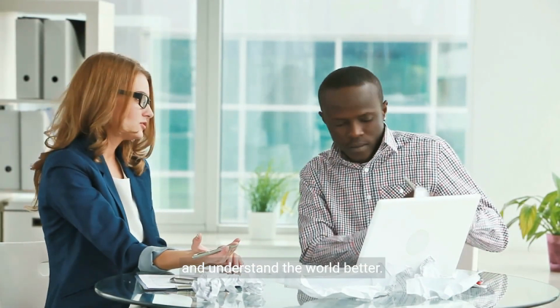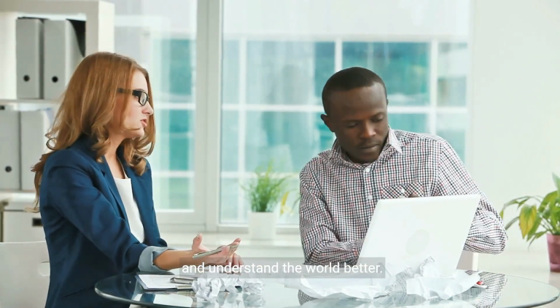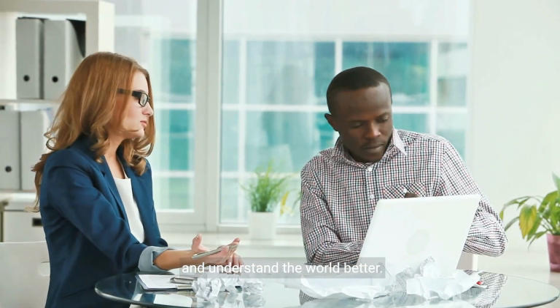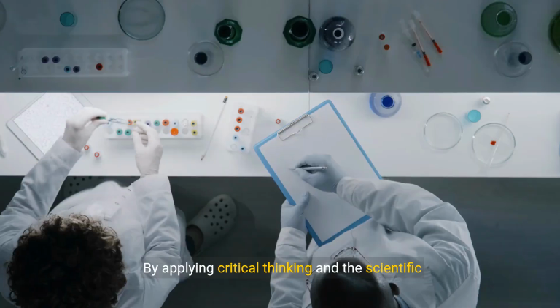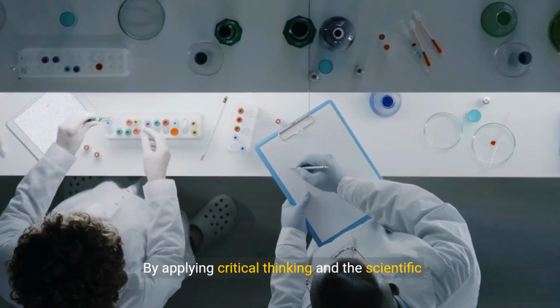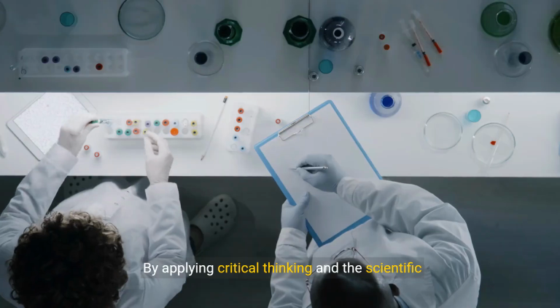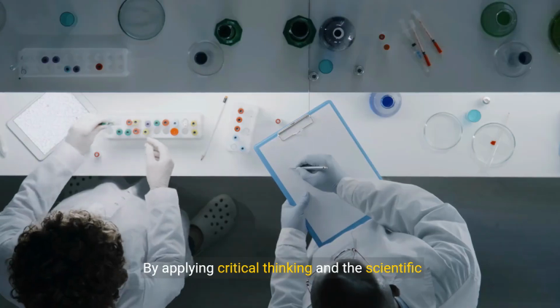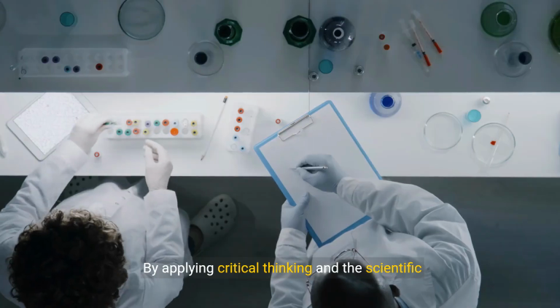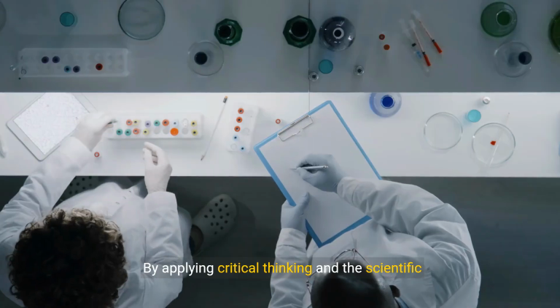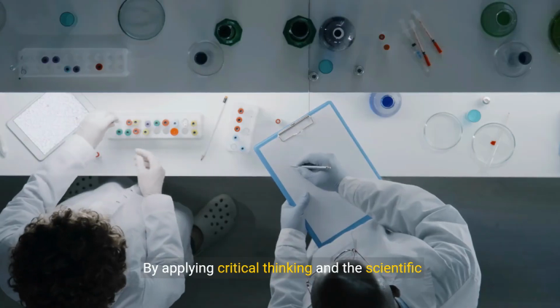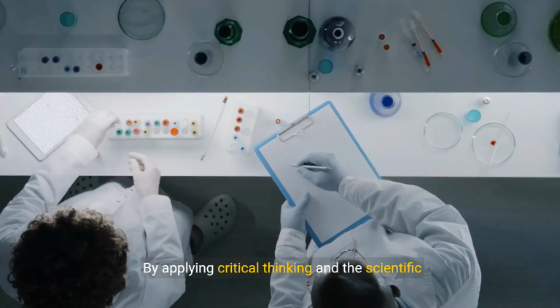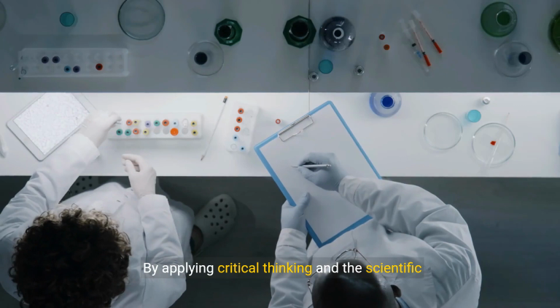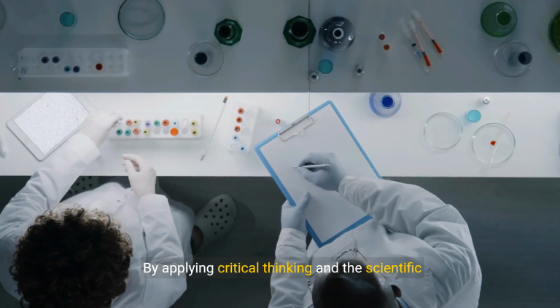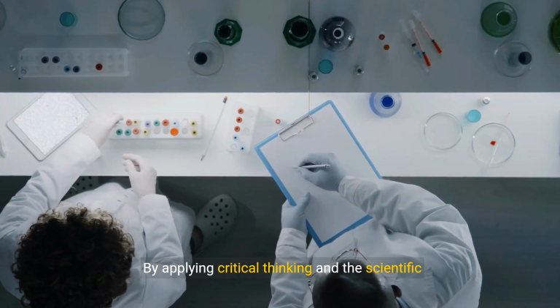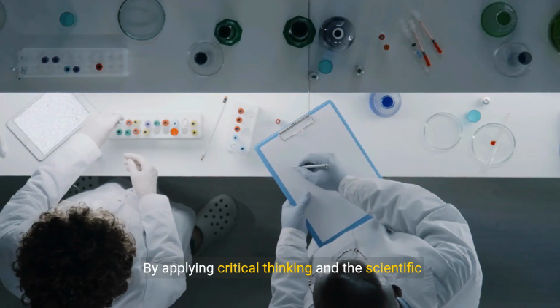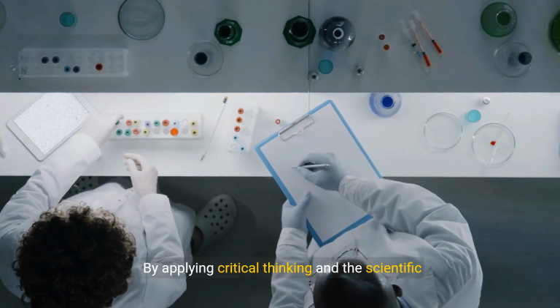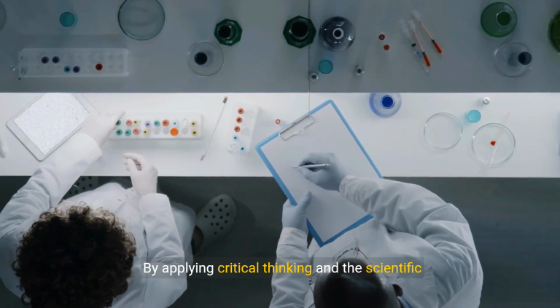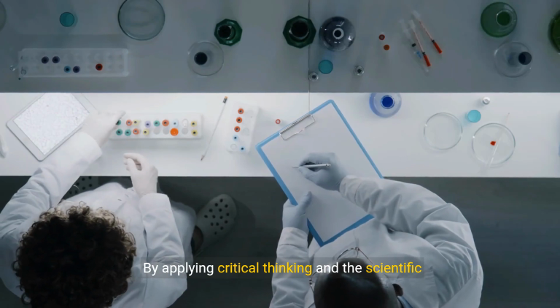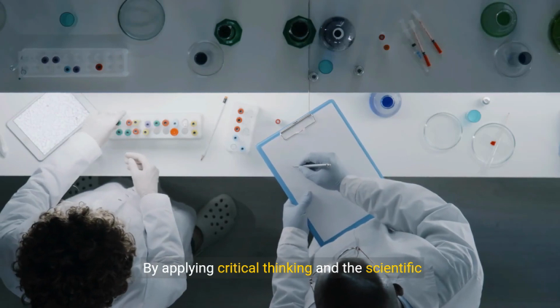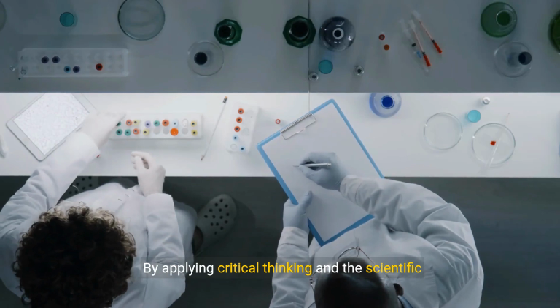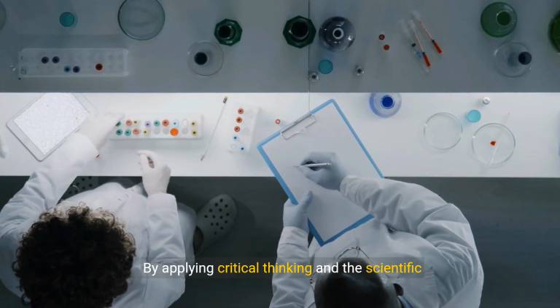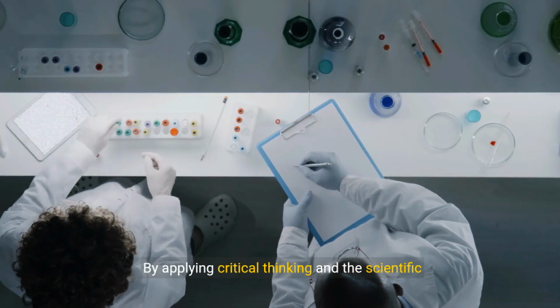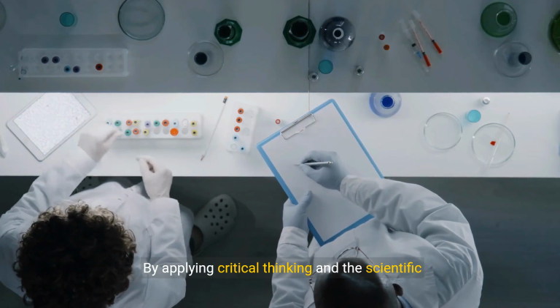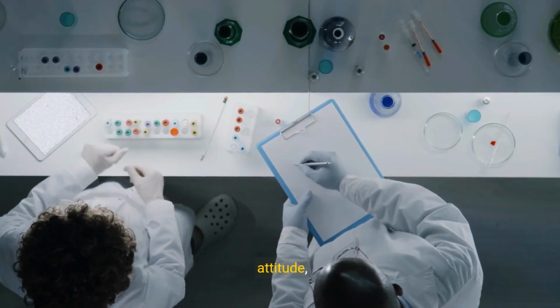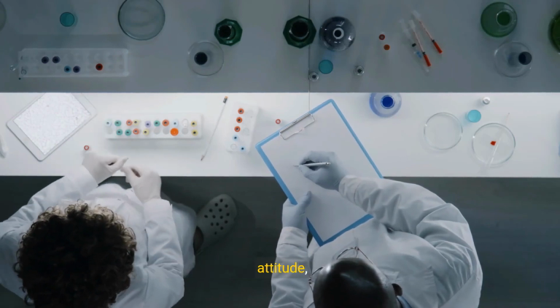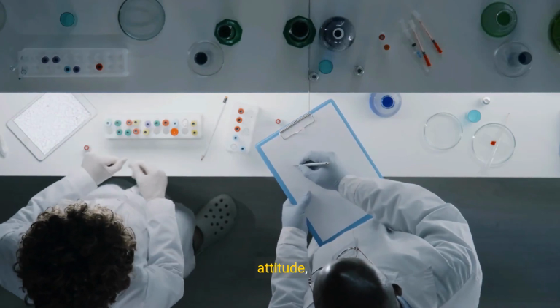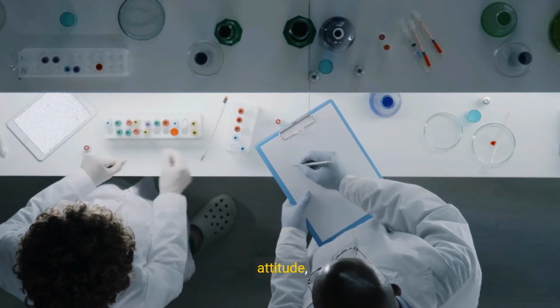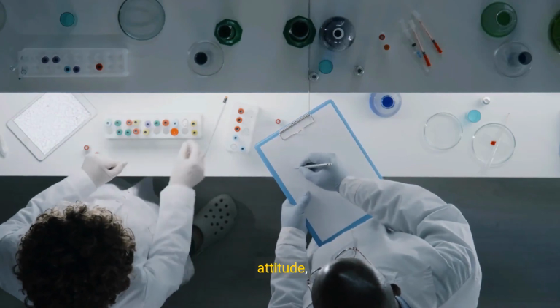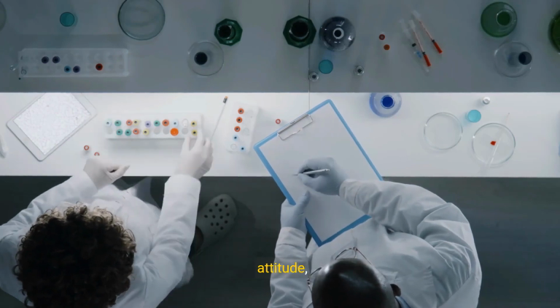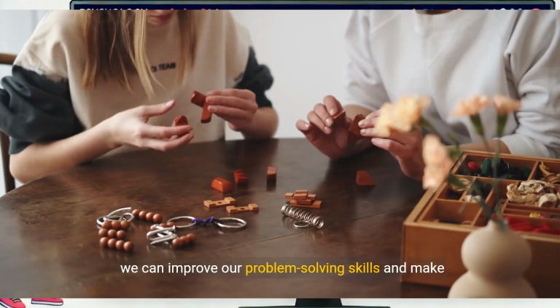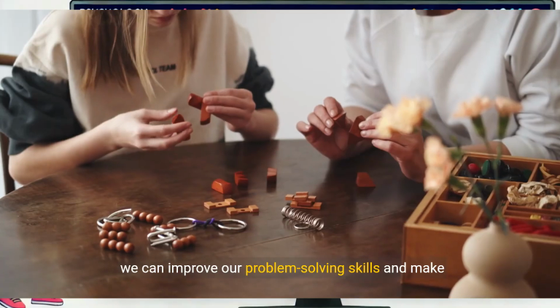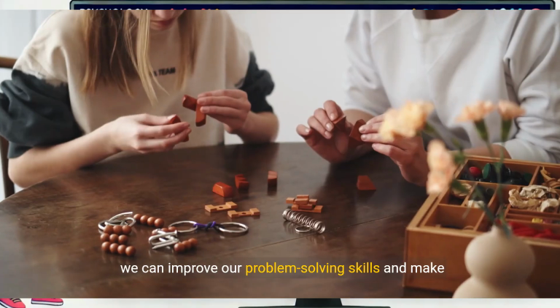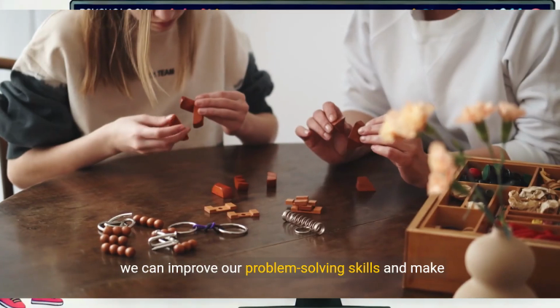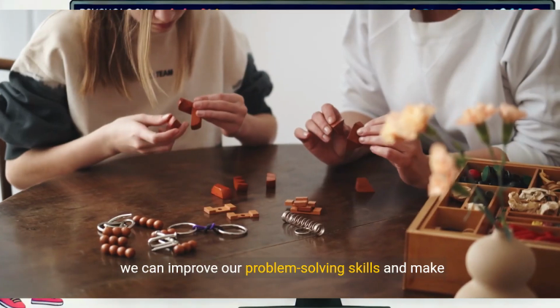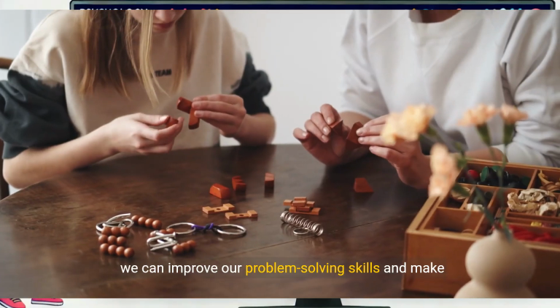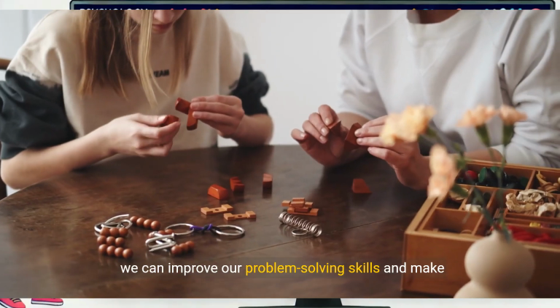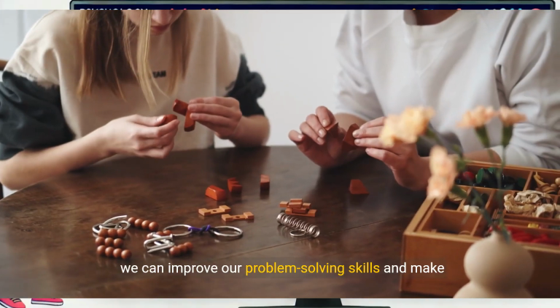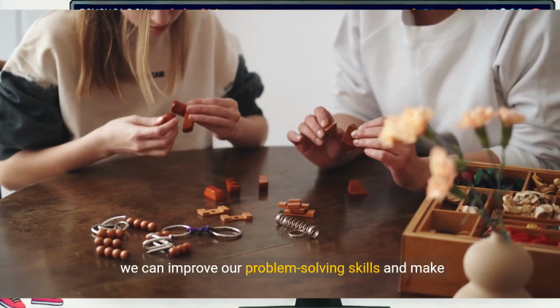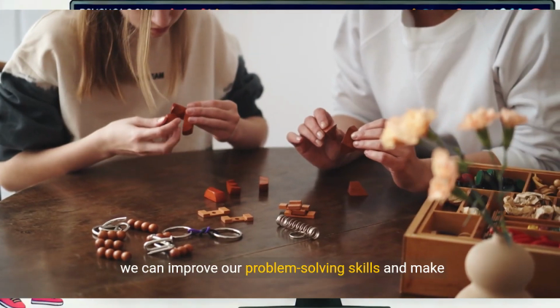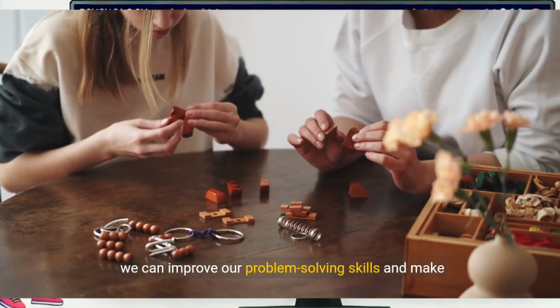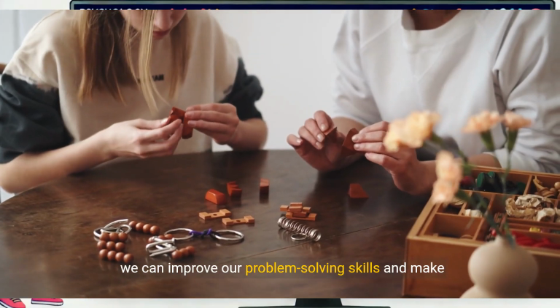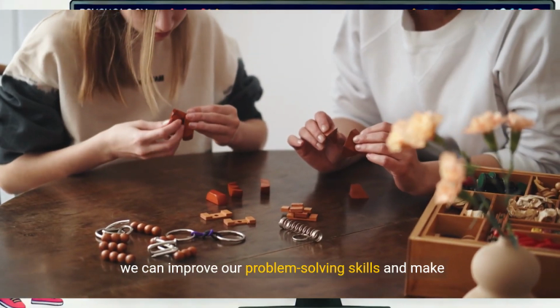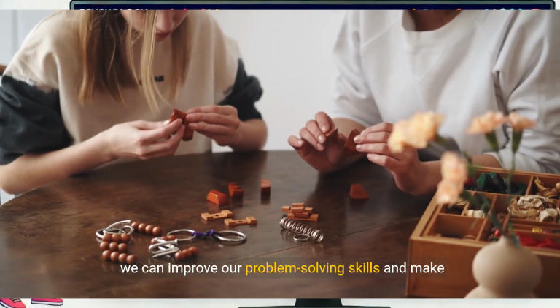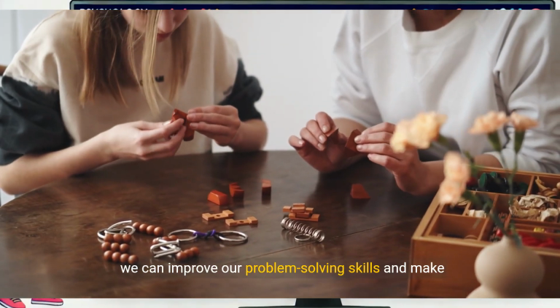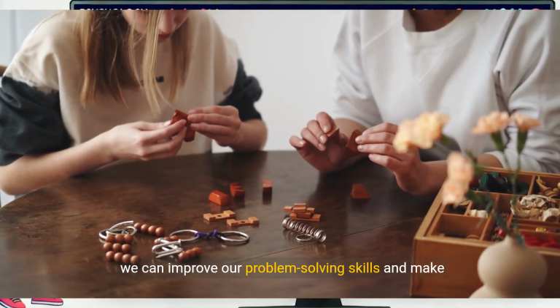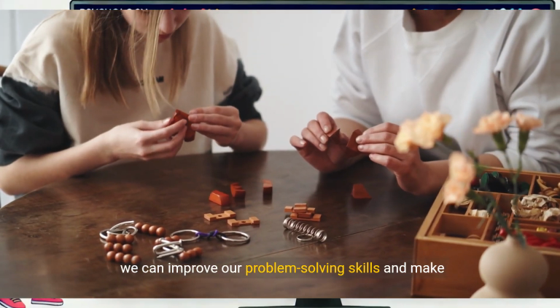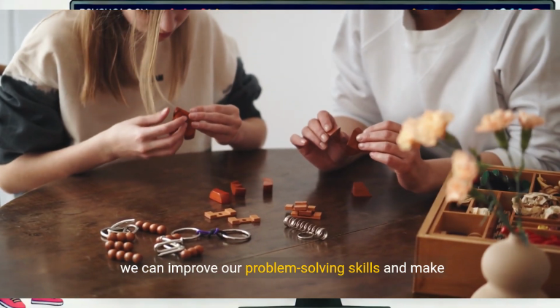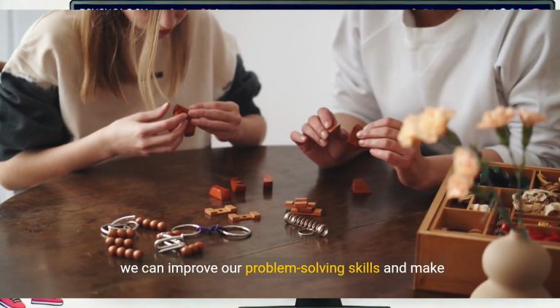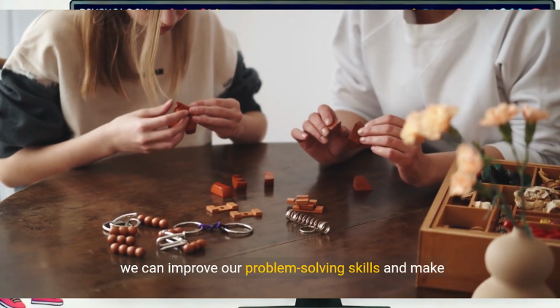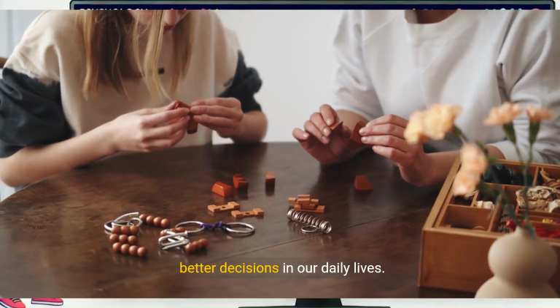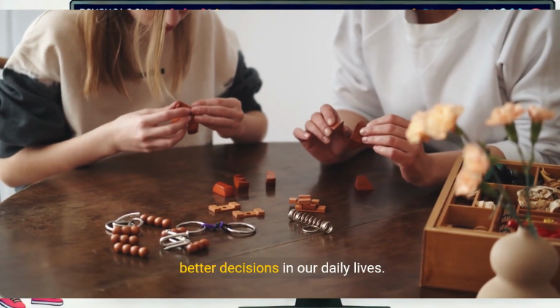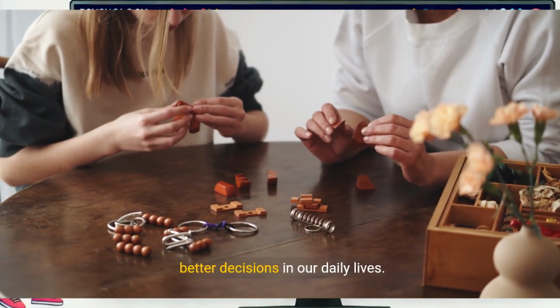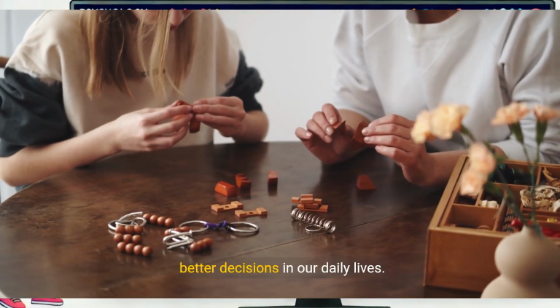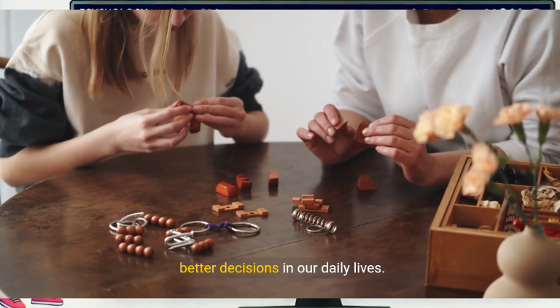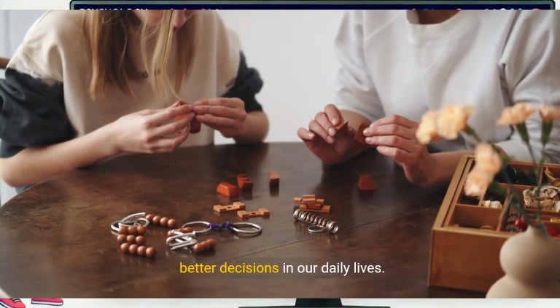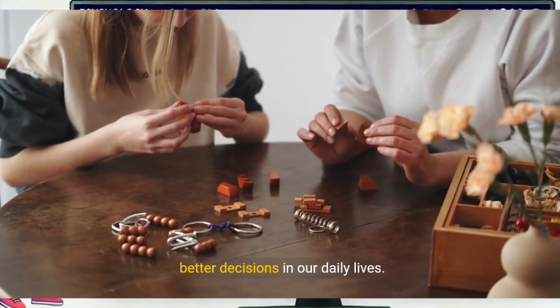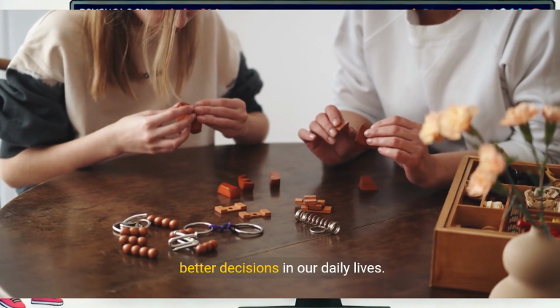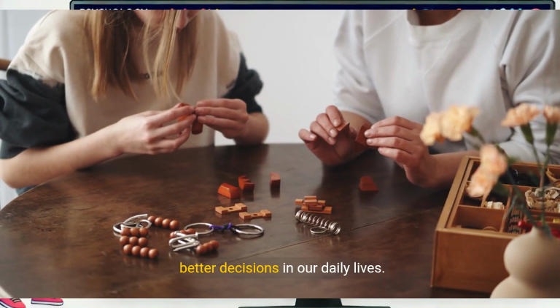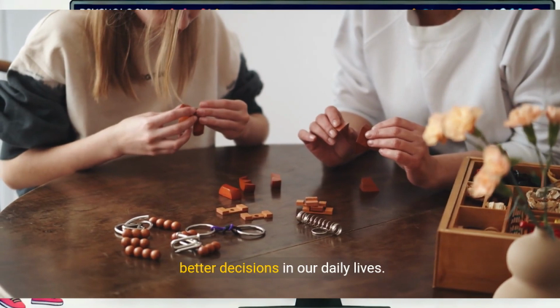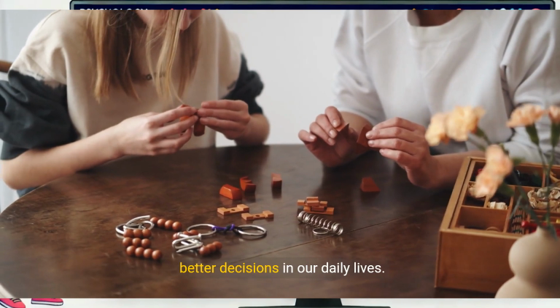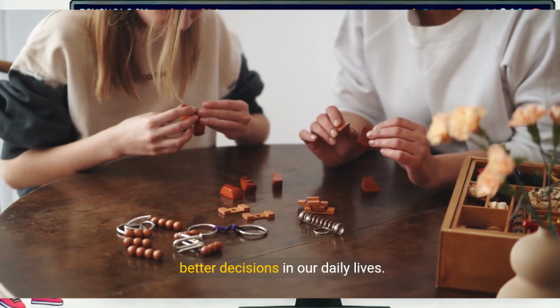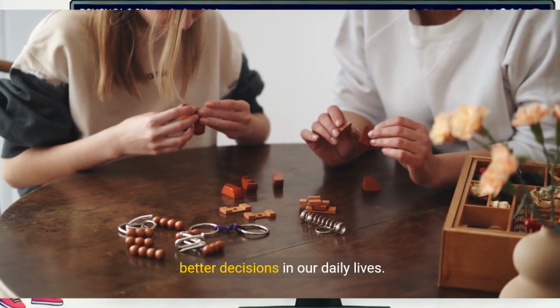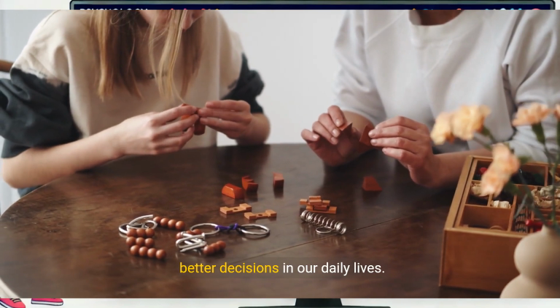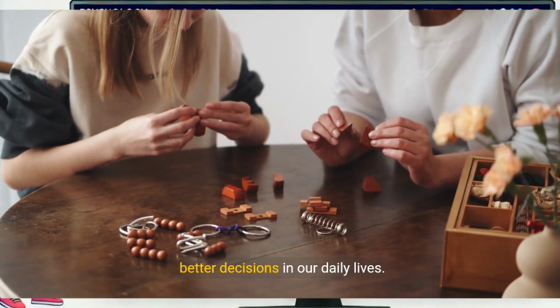By applying critical thinking and the scientific attitude, we can improve our problem-solving skills and make better decisions in our daily lives.